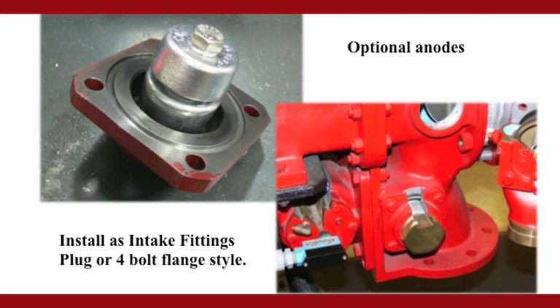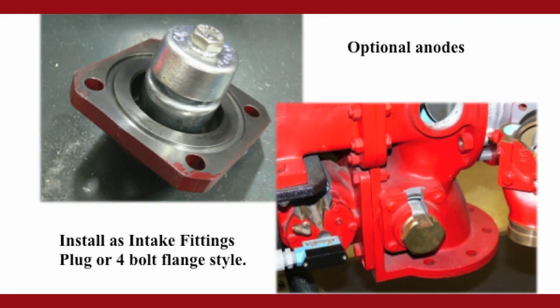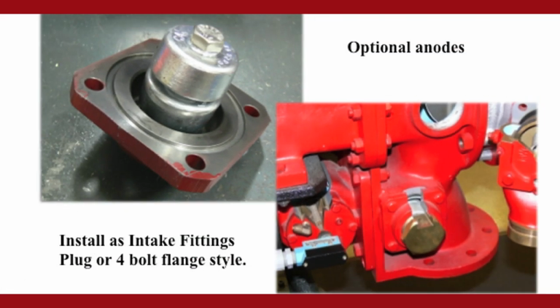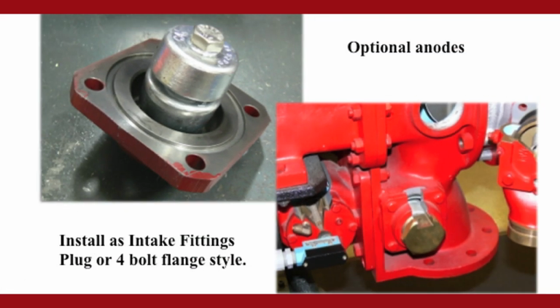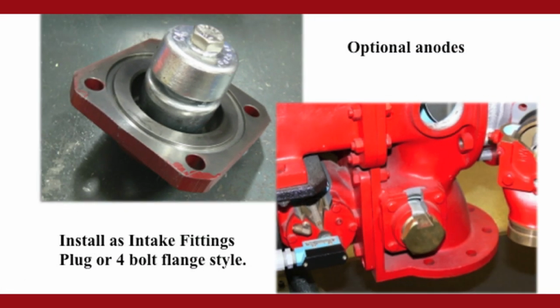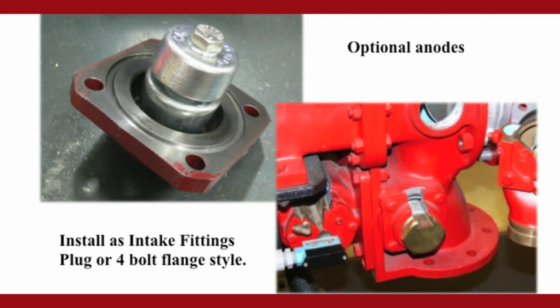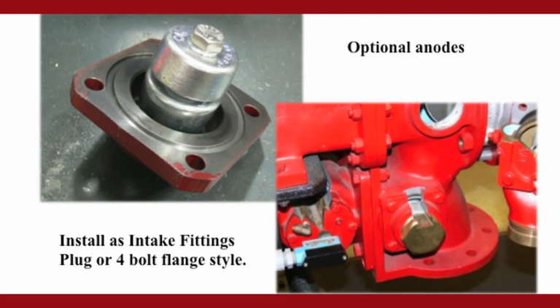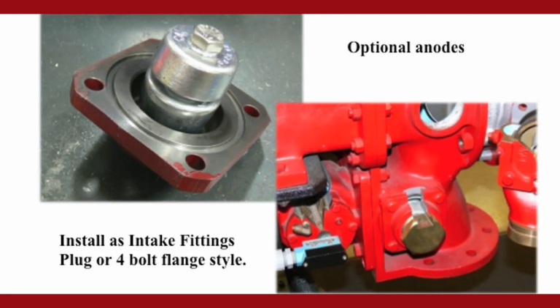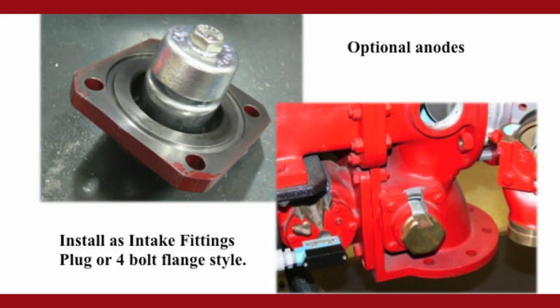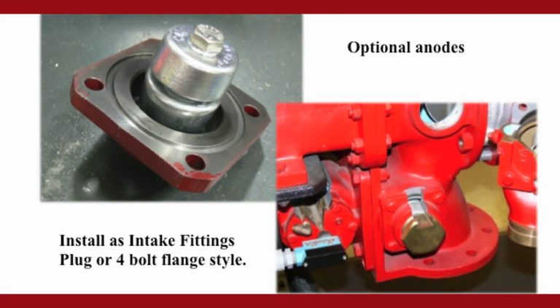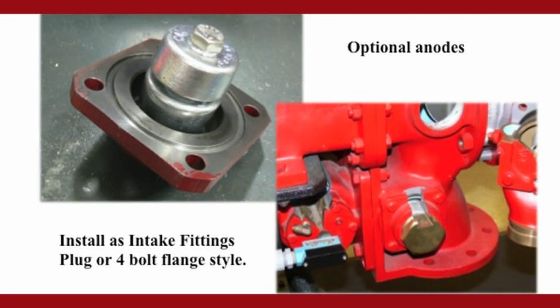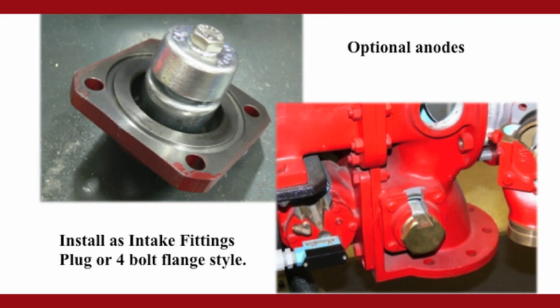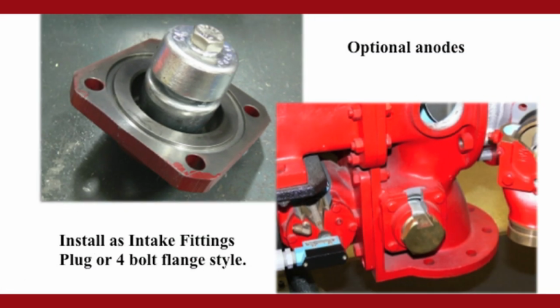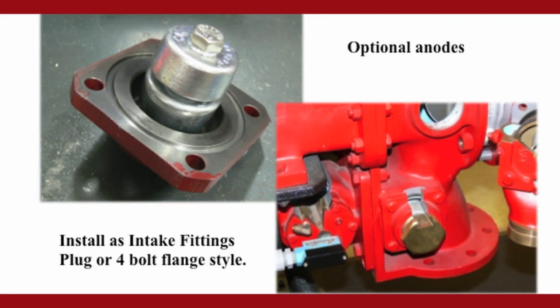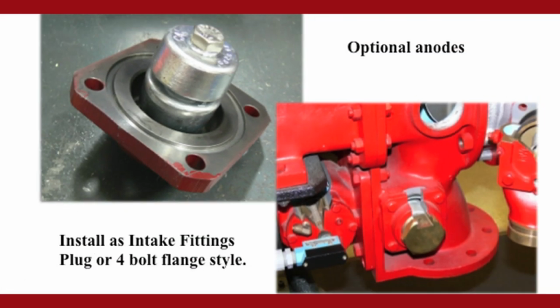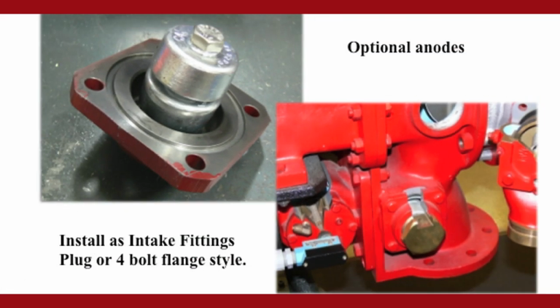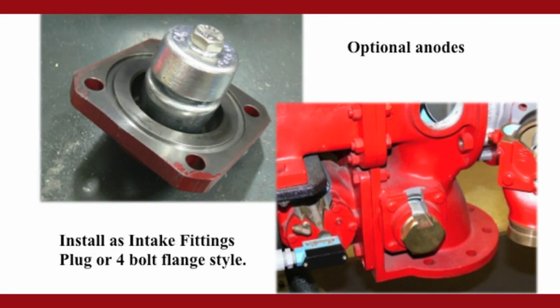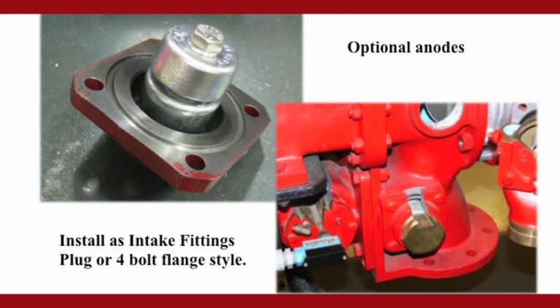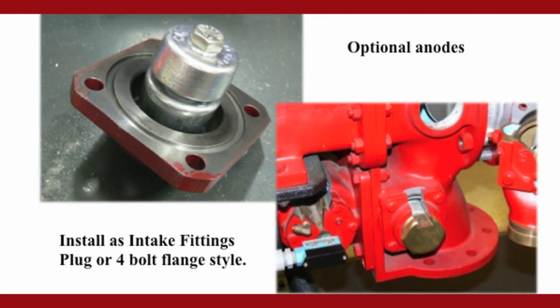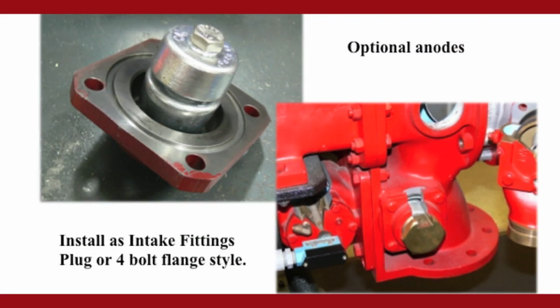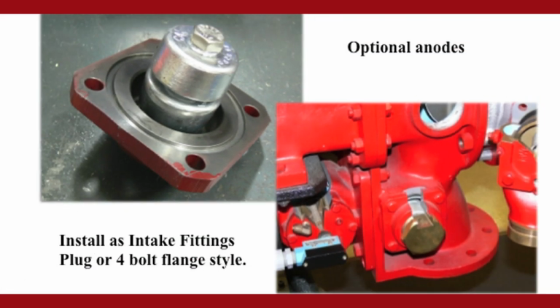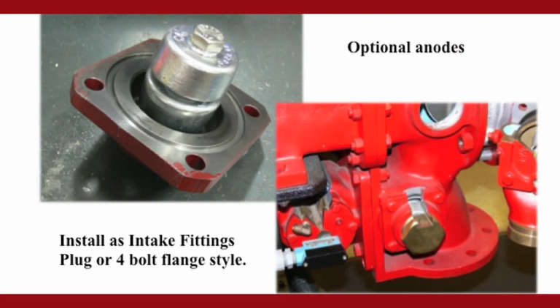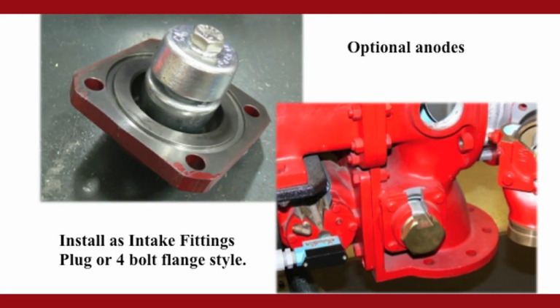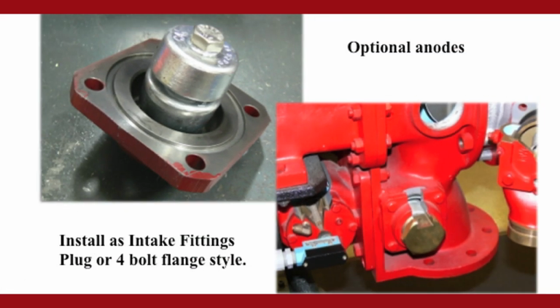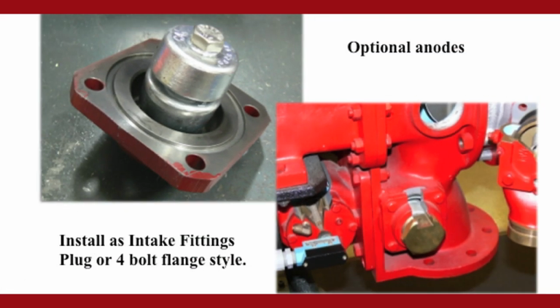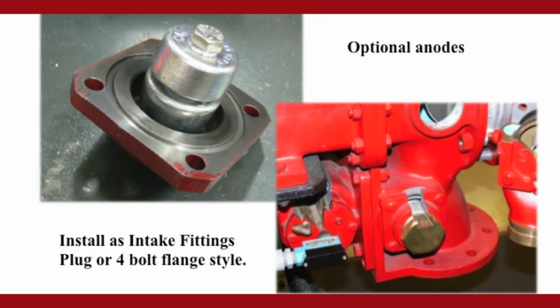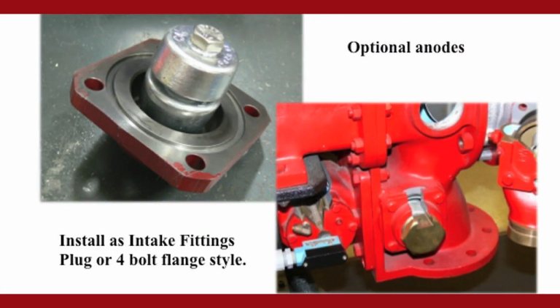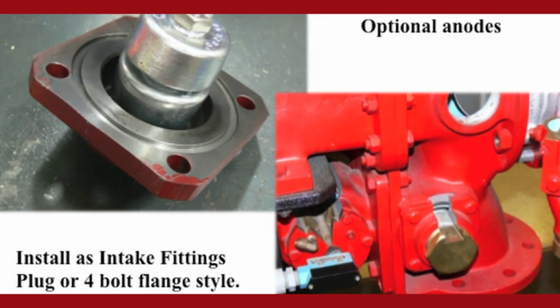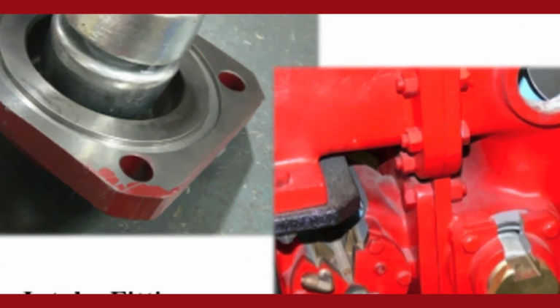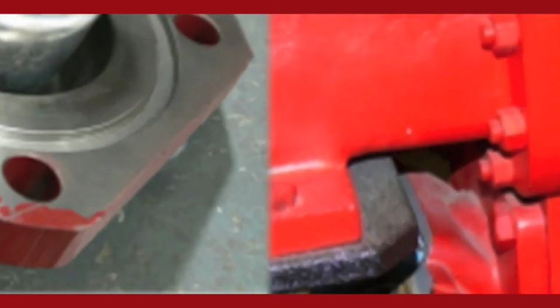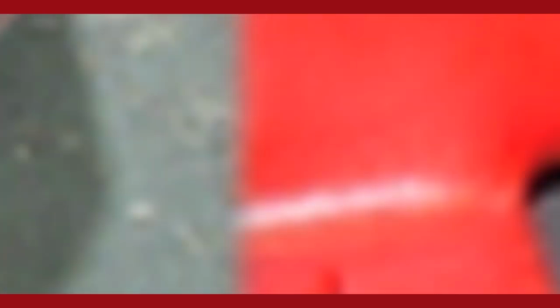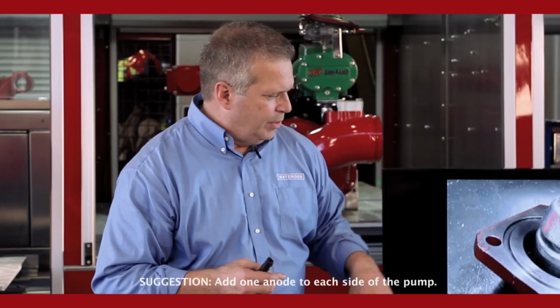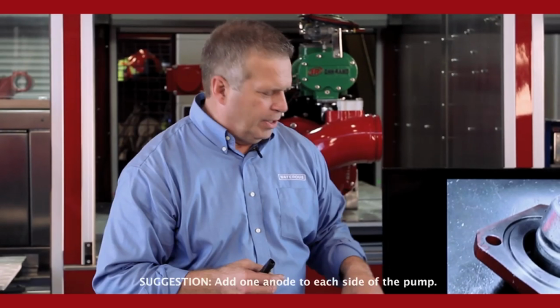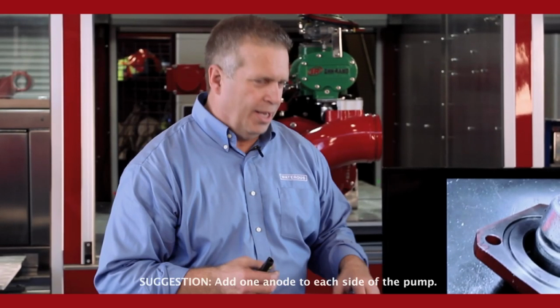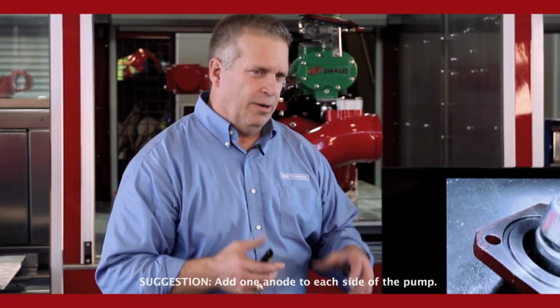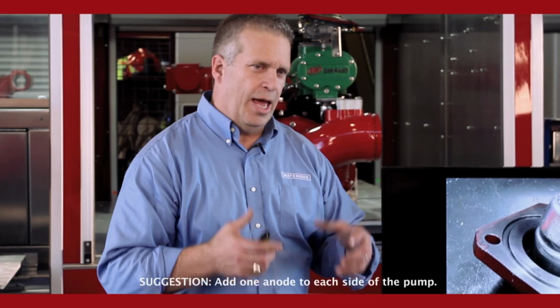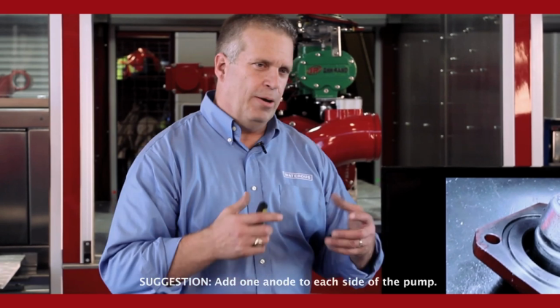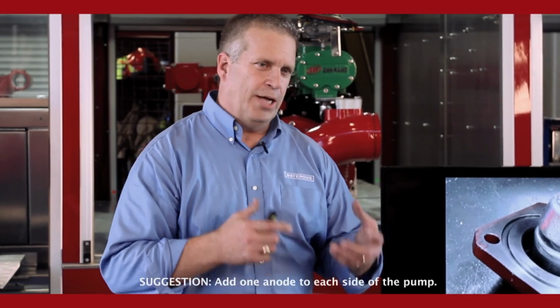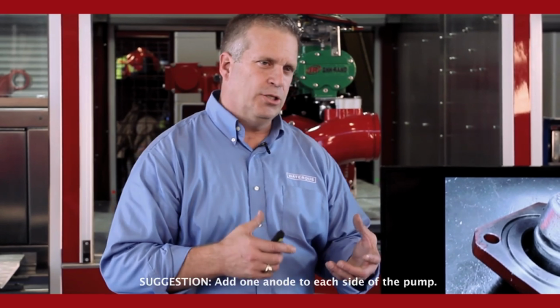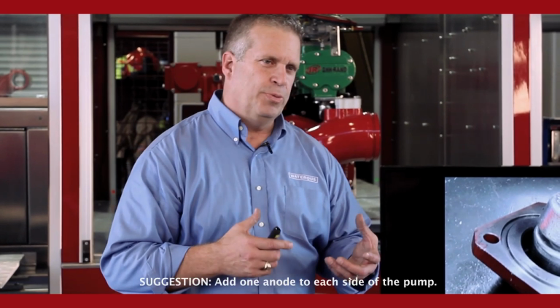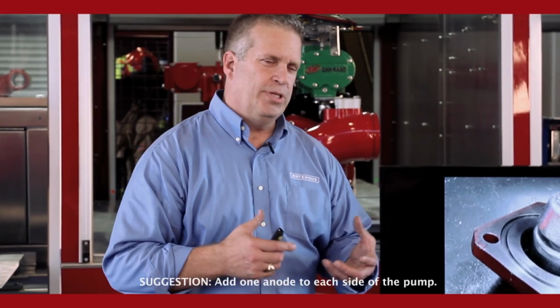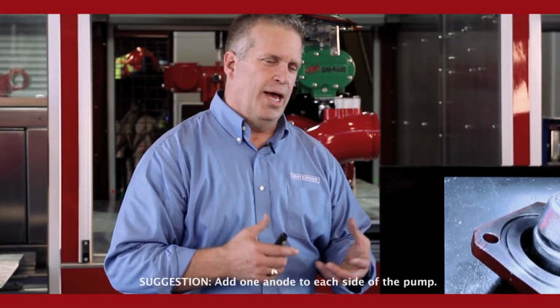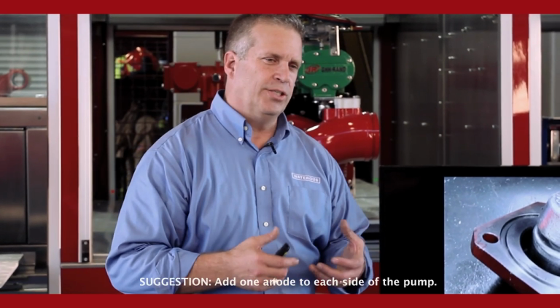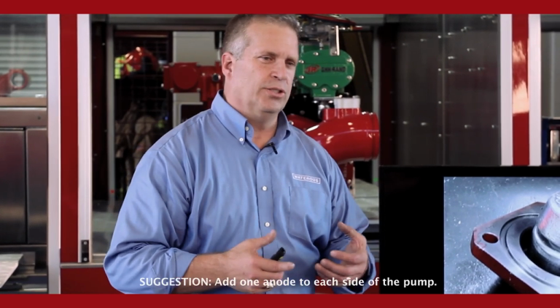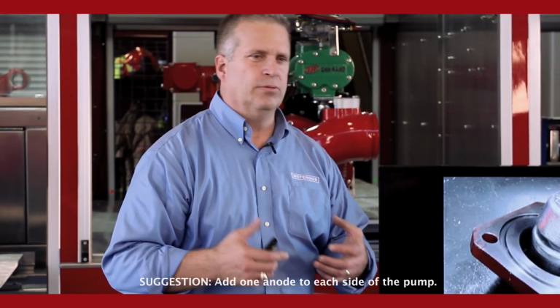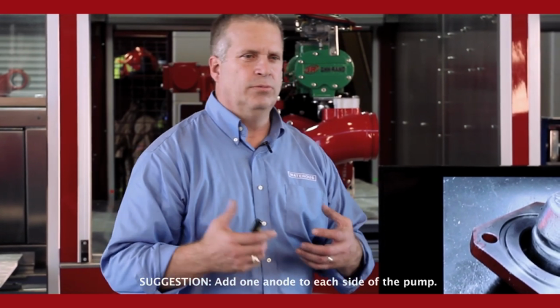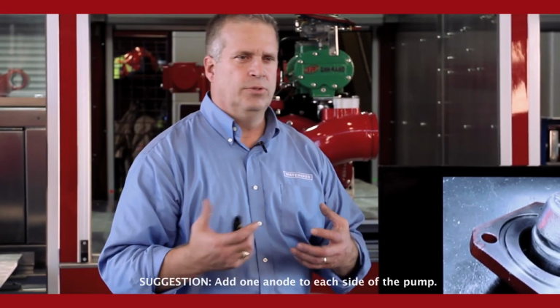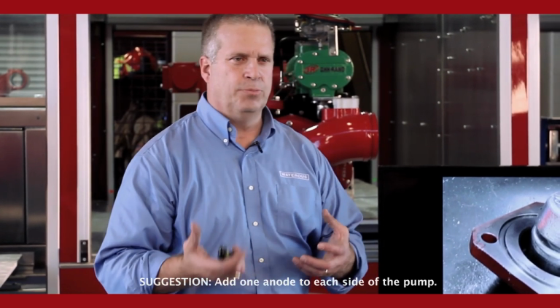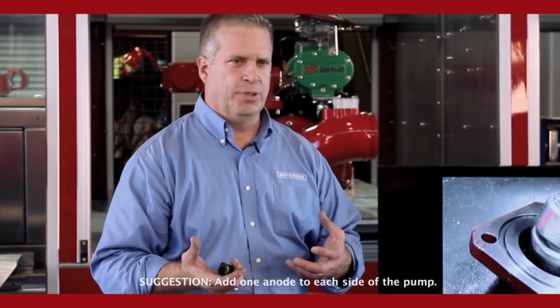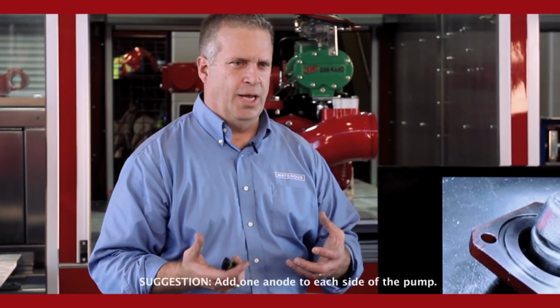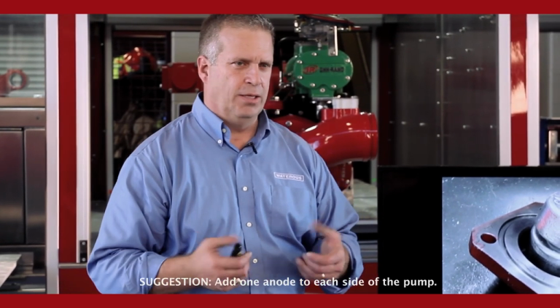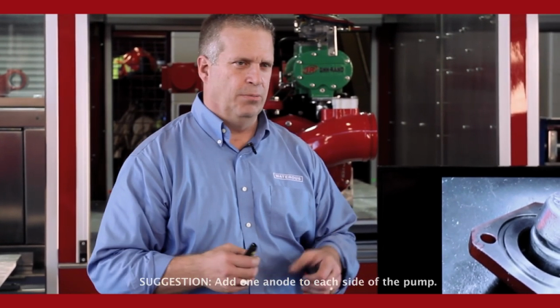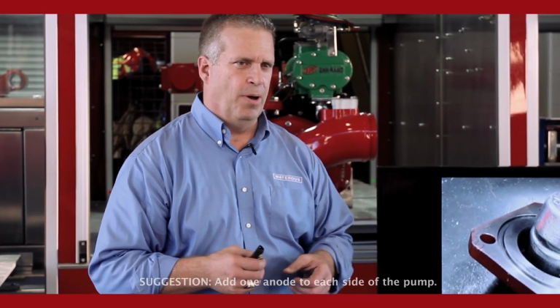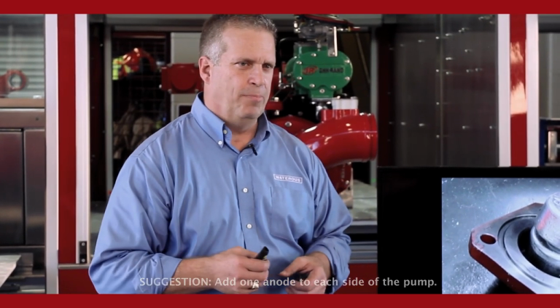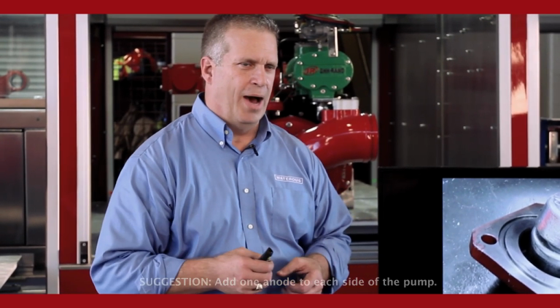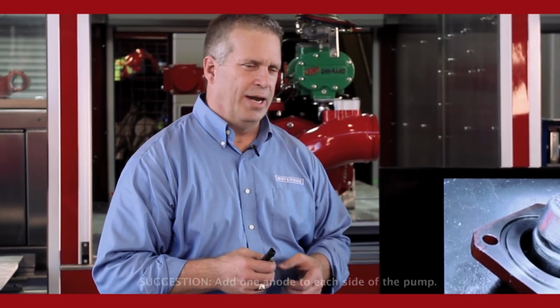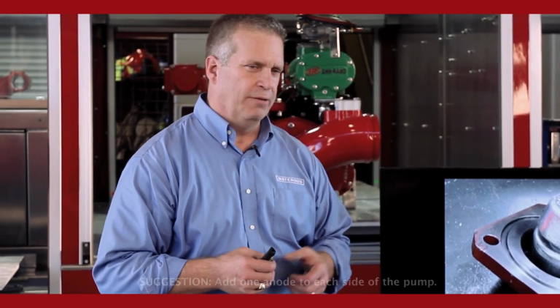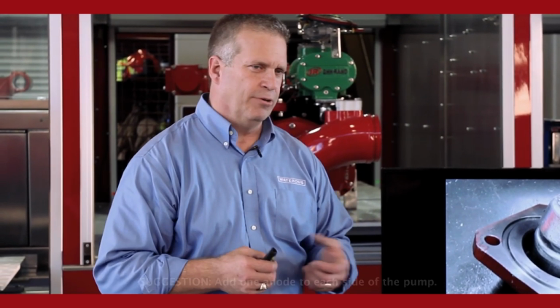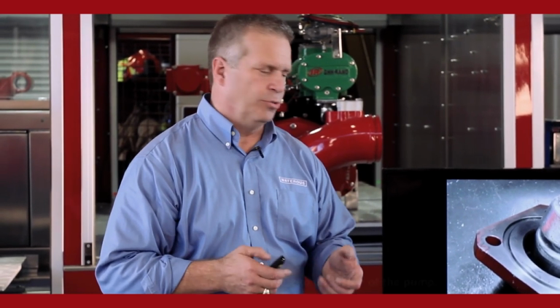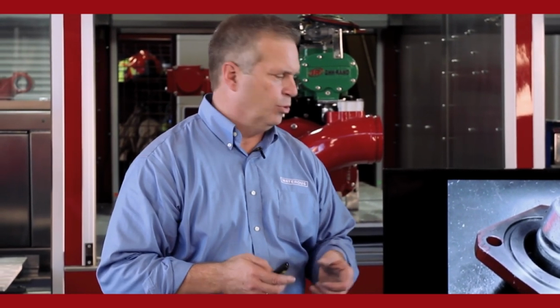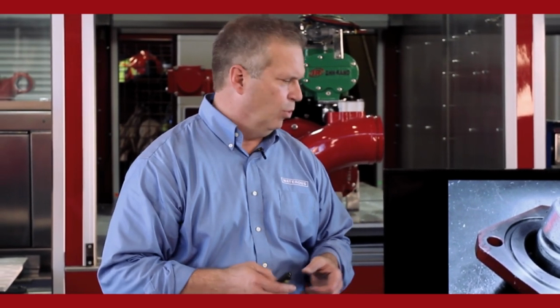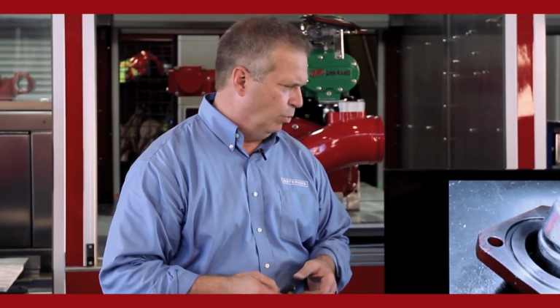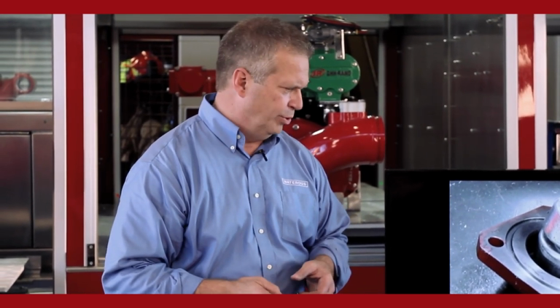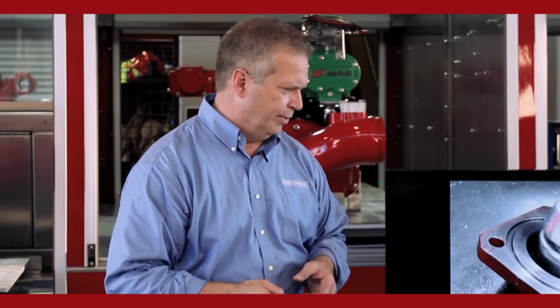You can also add anodes to the system as well, for extra protection to protect the pump body from corrosion.